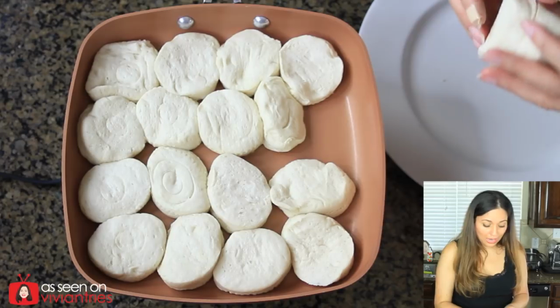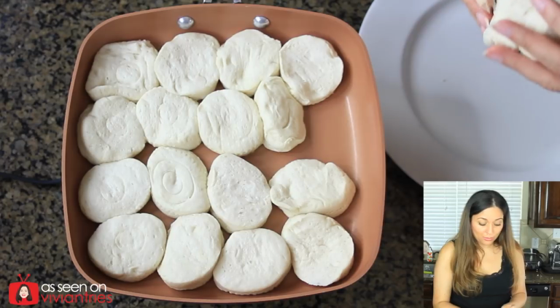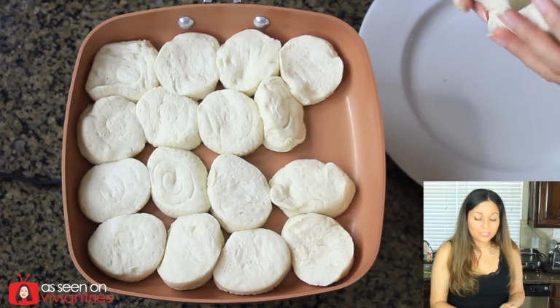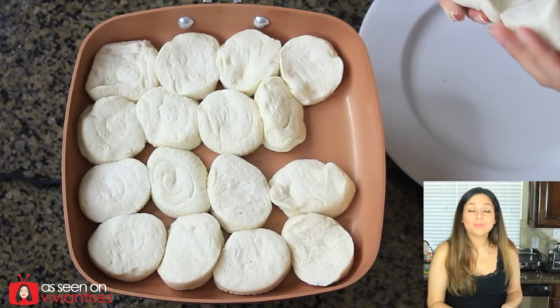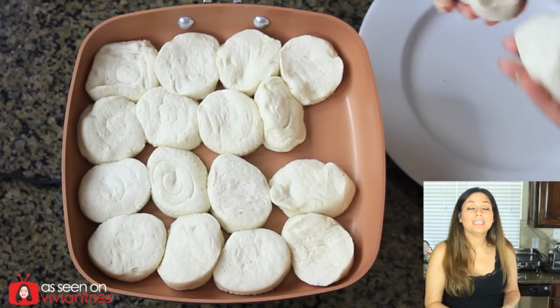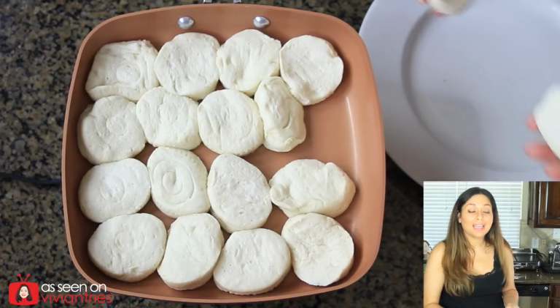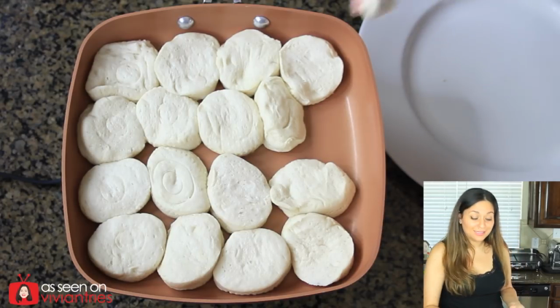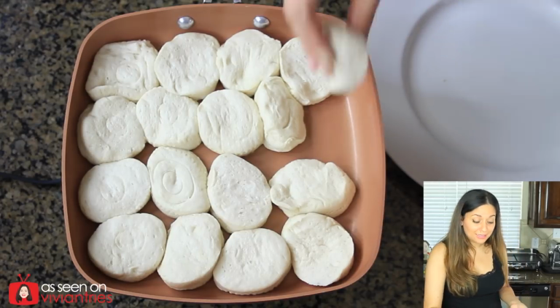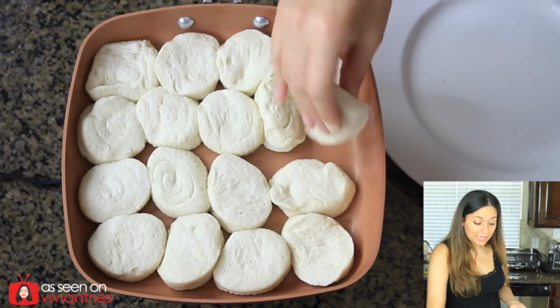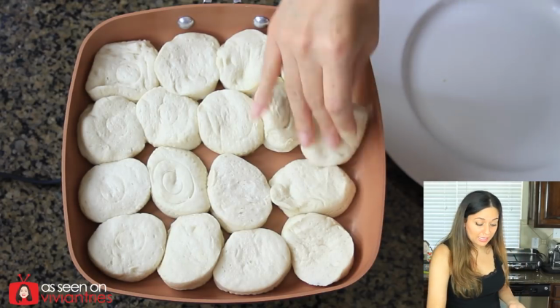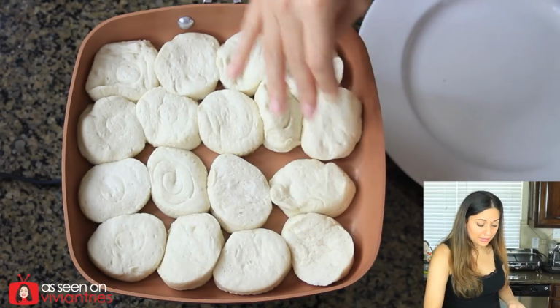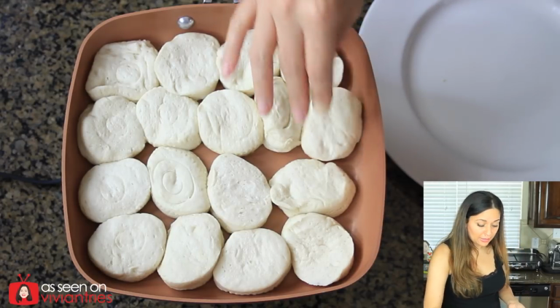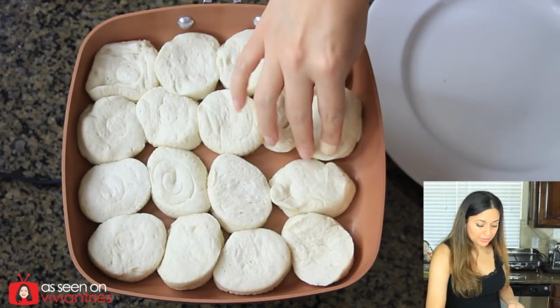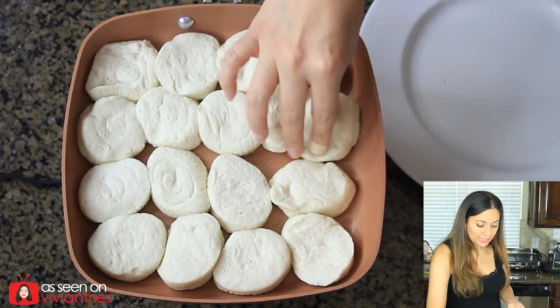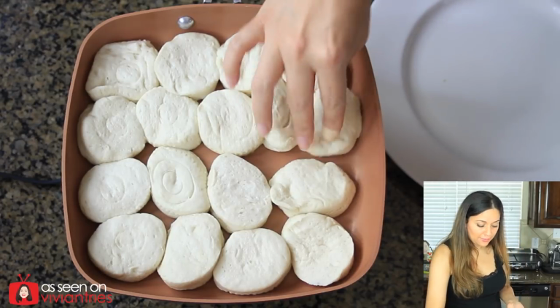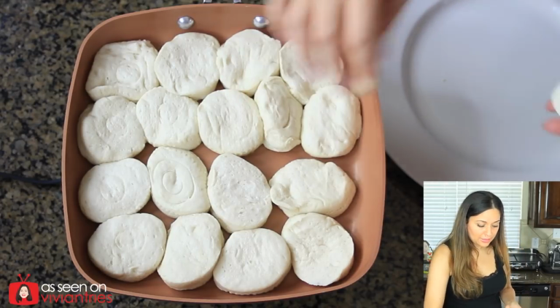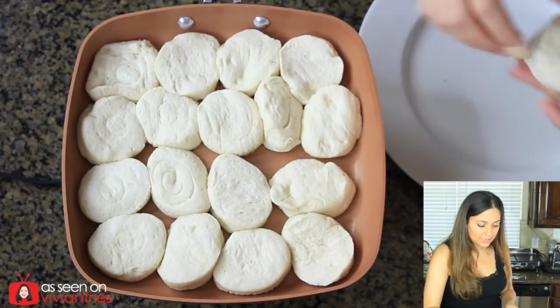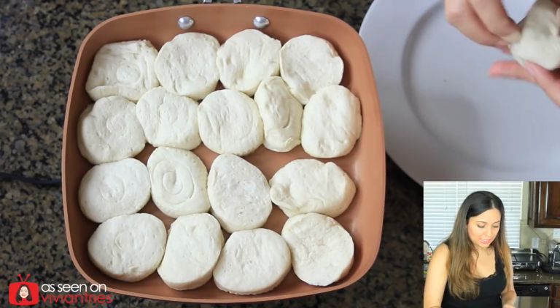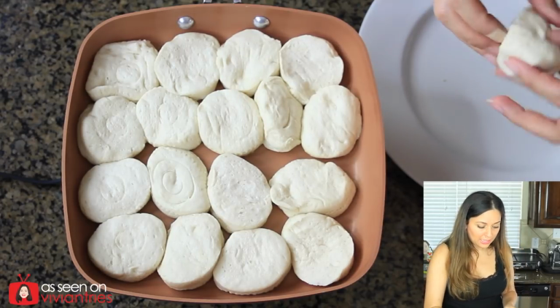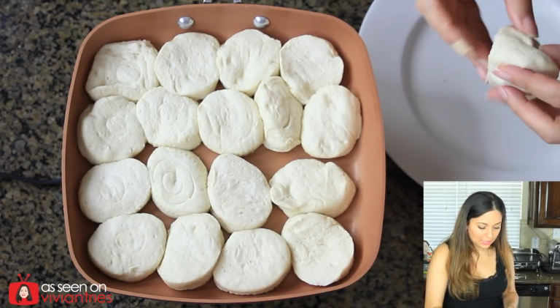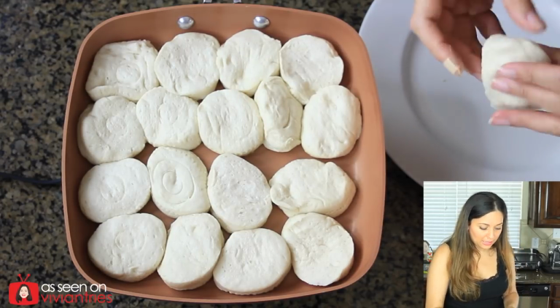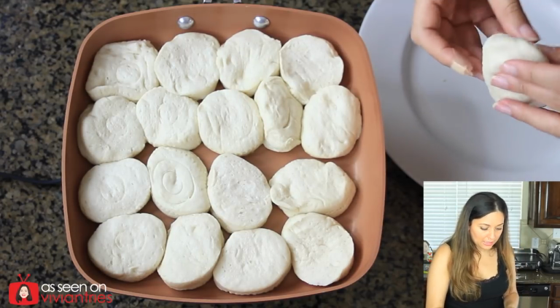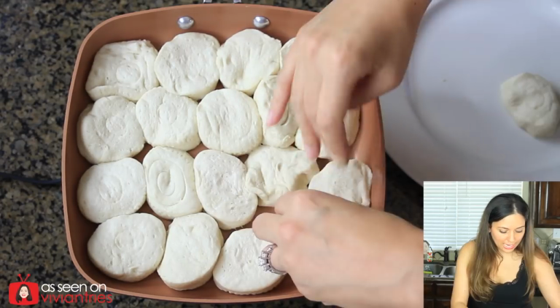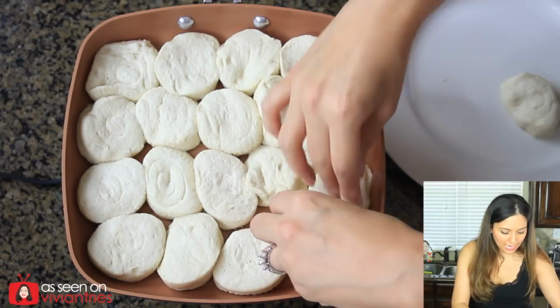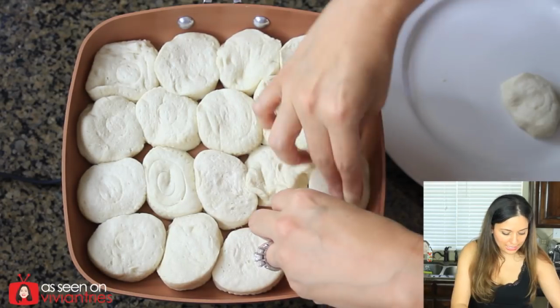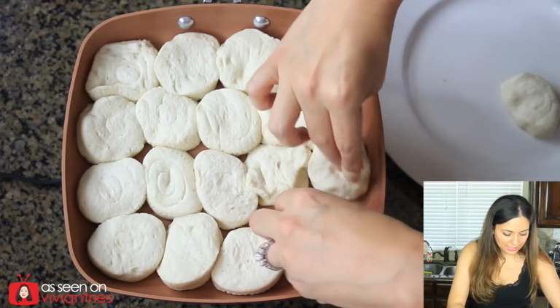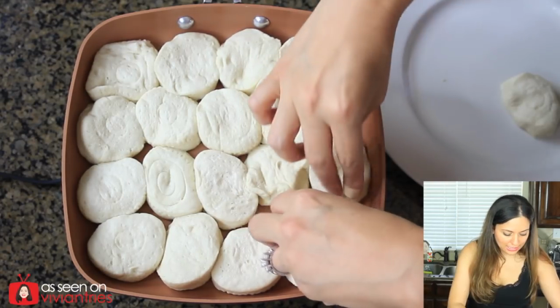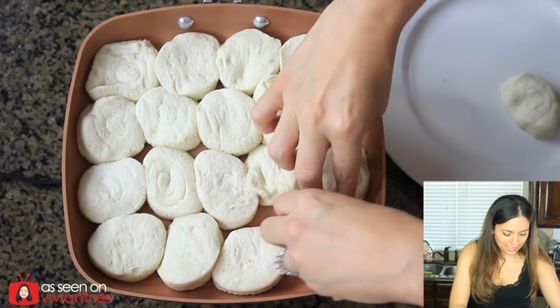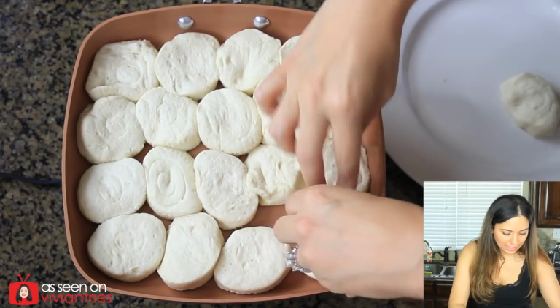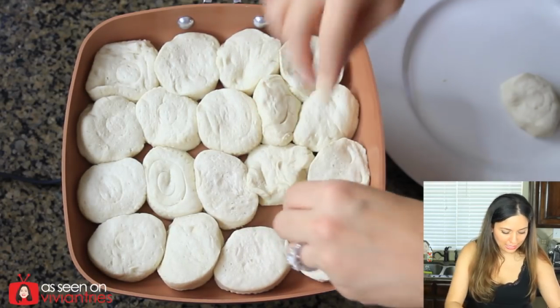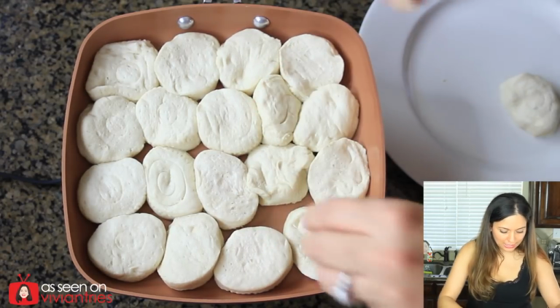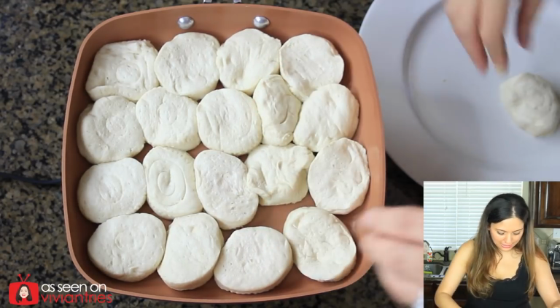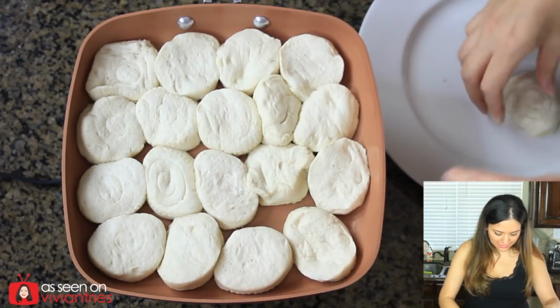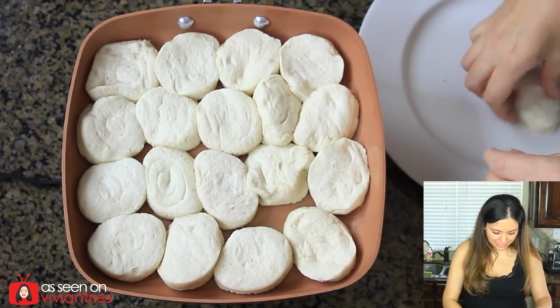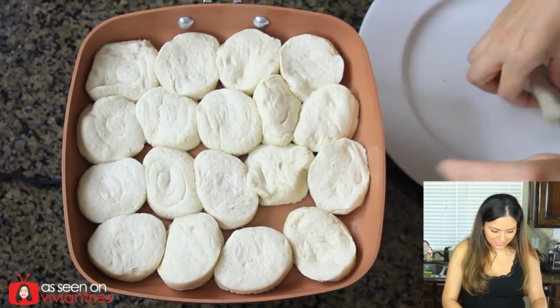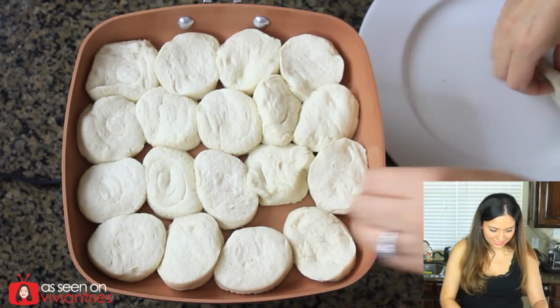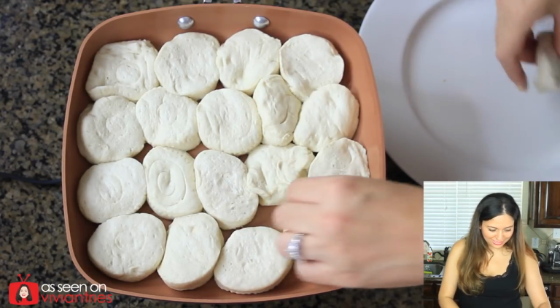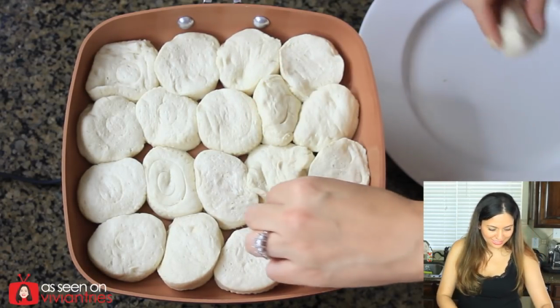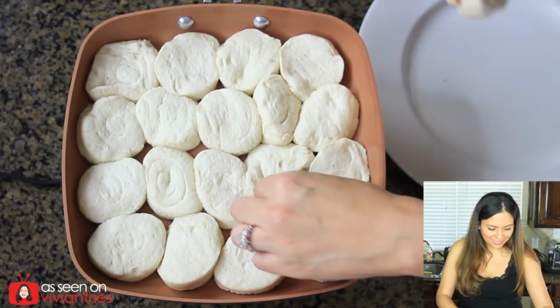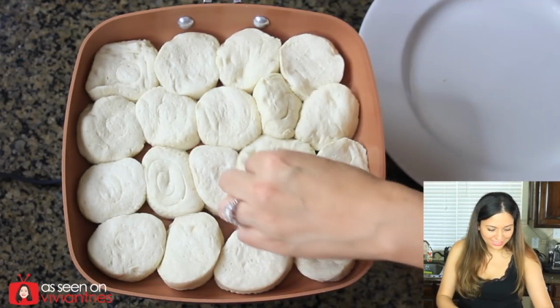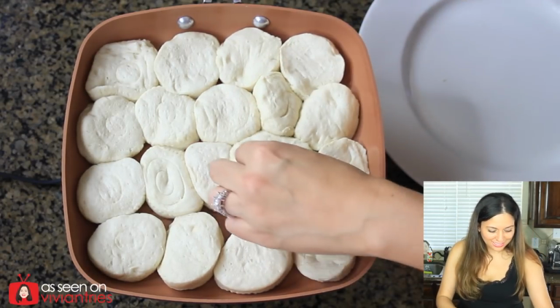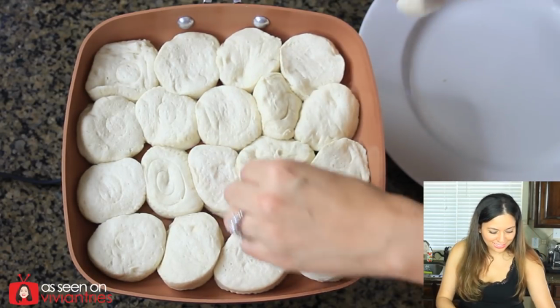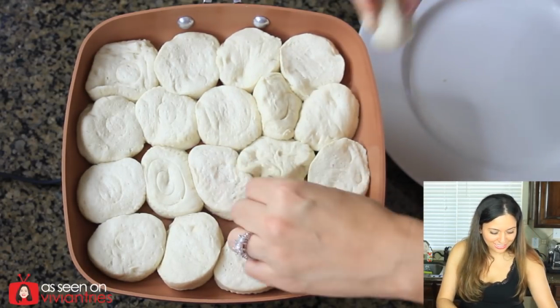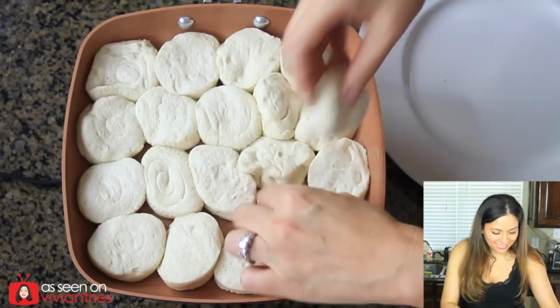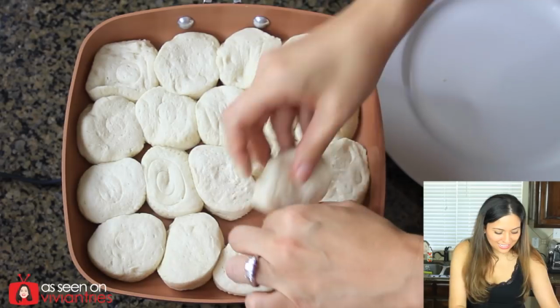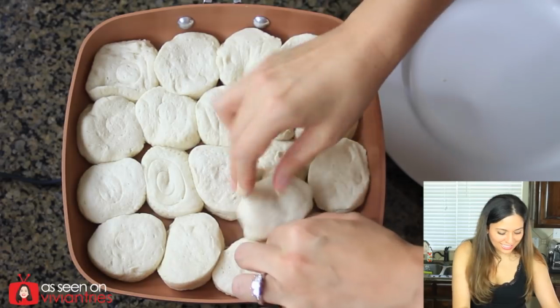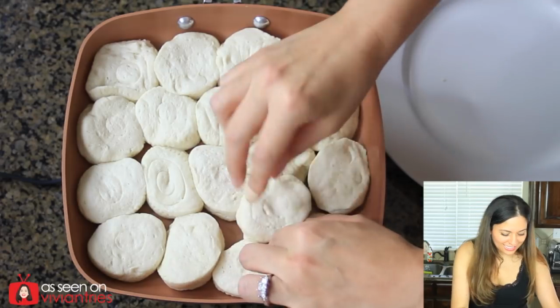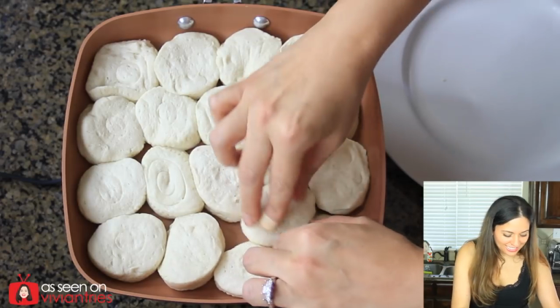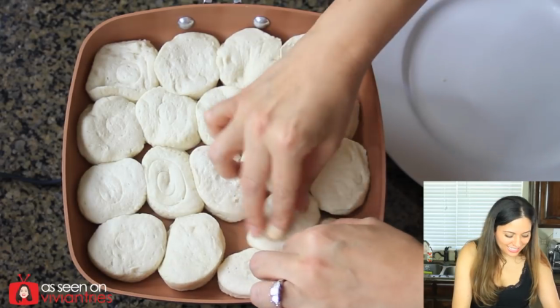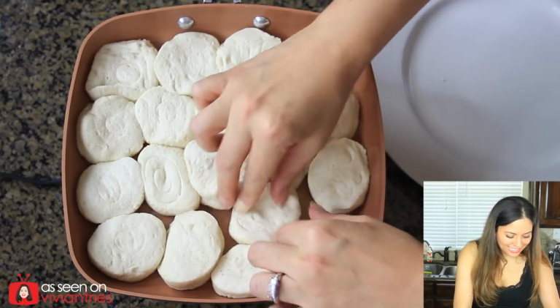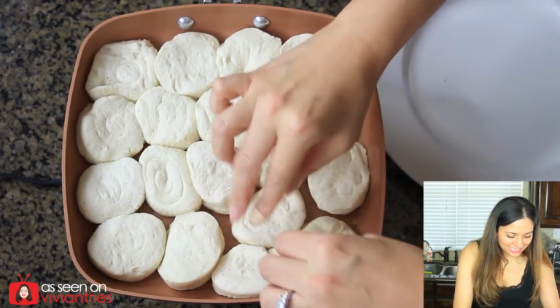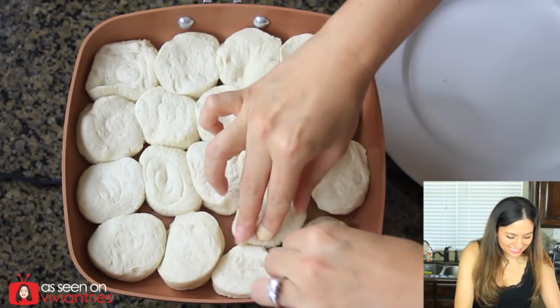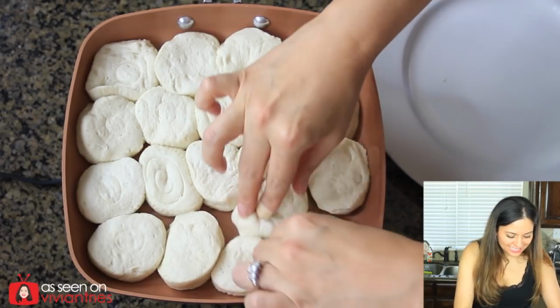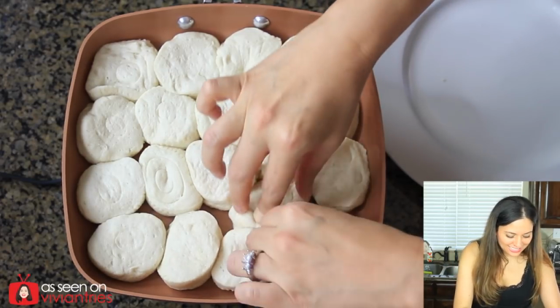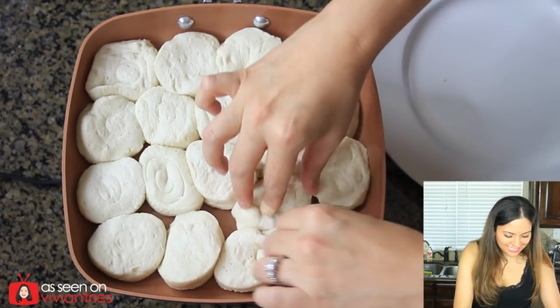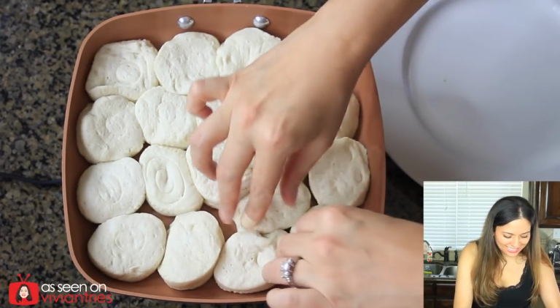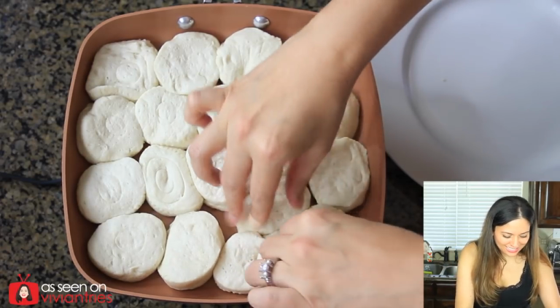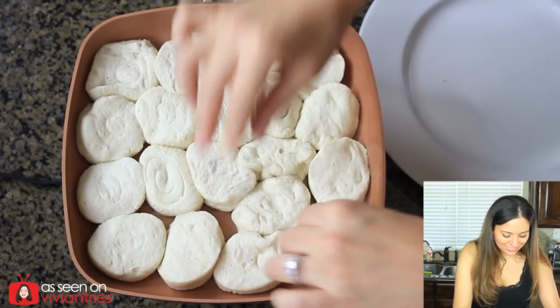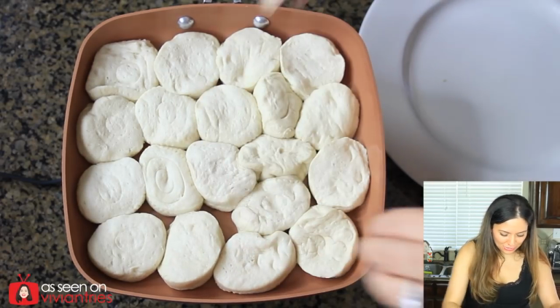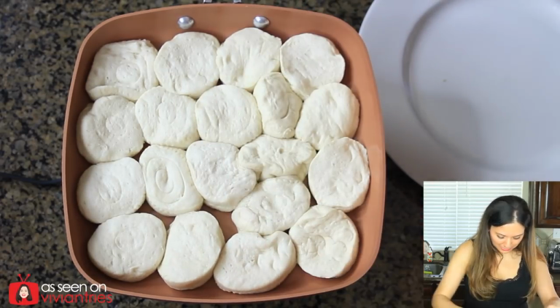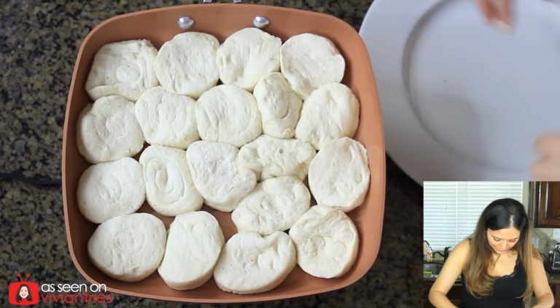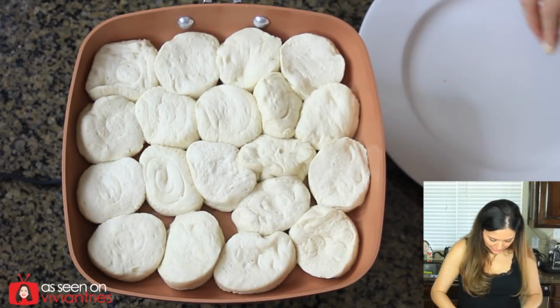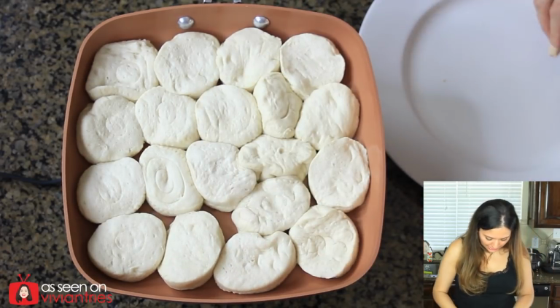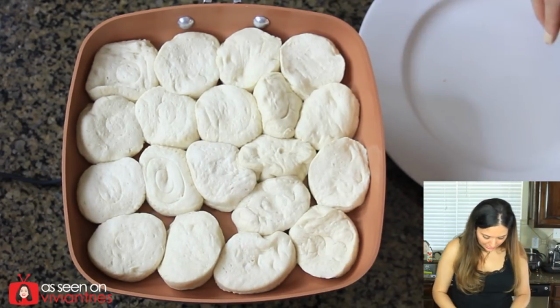I want it to be nice and tight in there. 17, 18, 19. Oh my god.